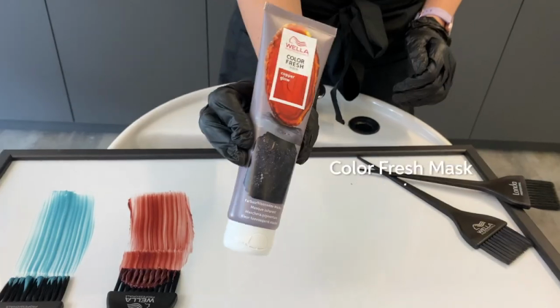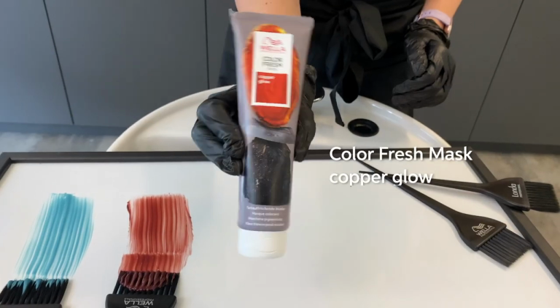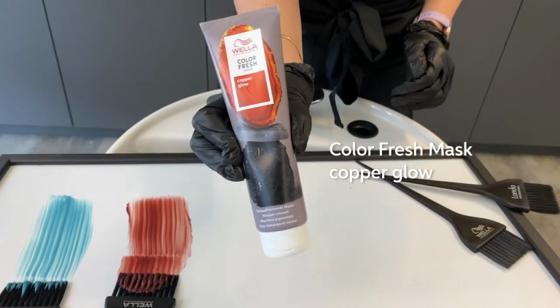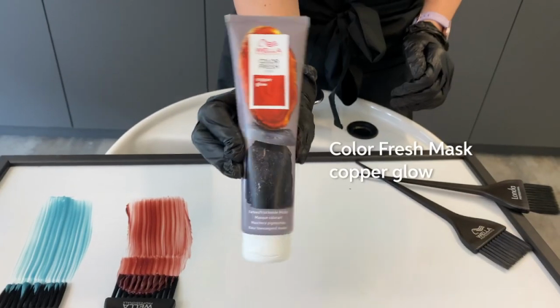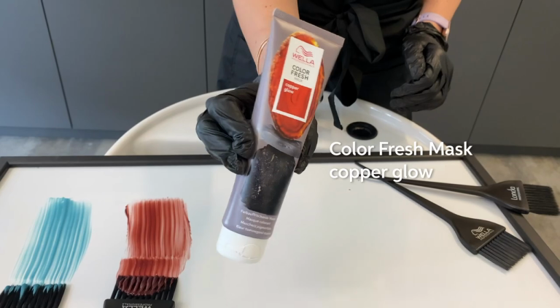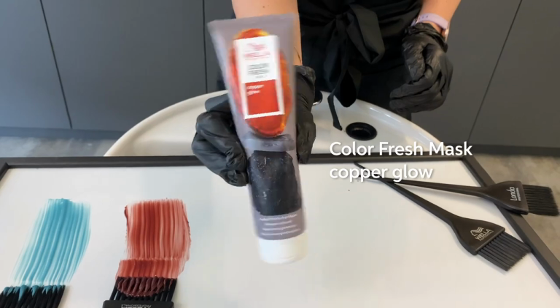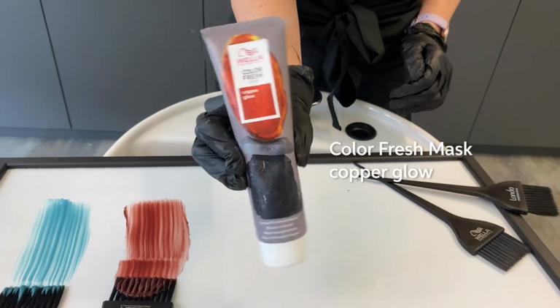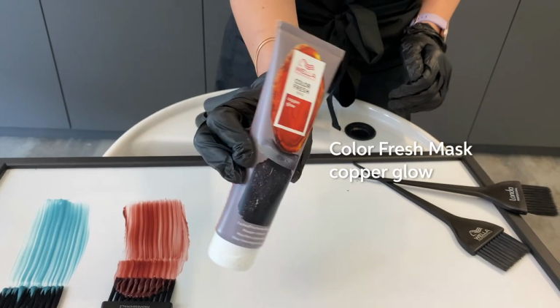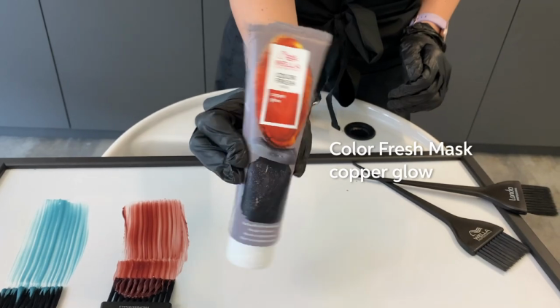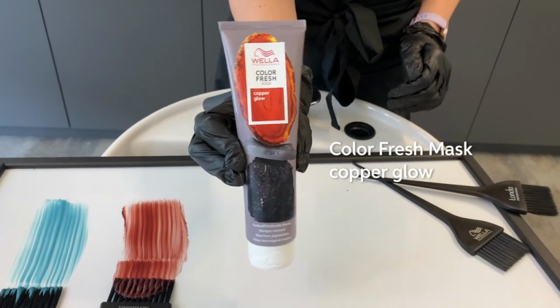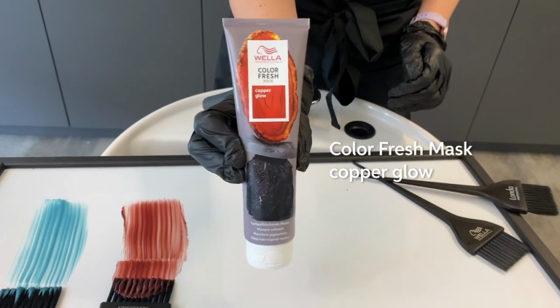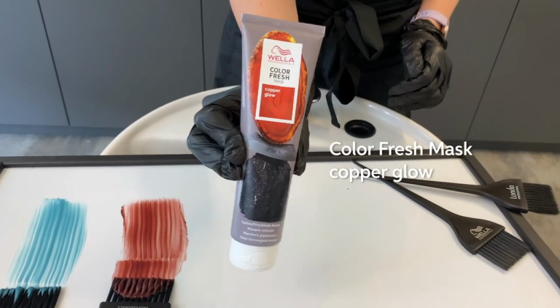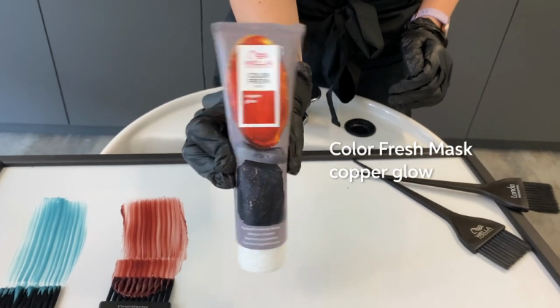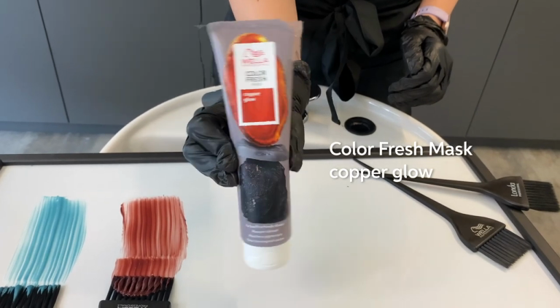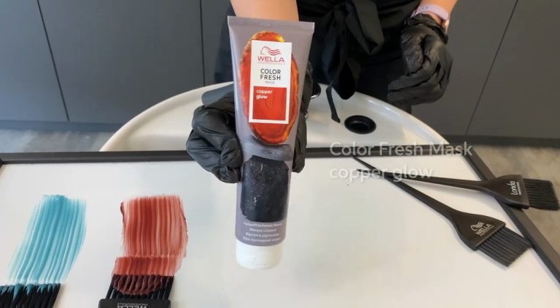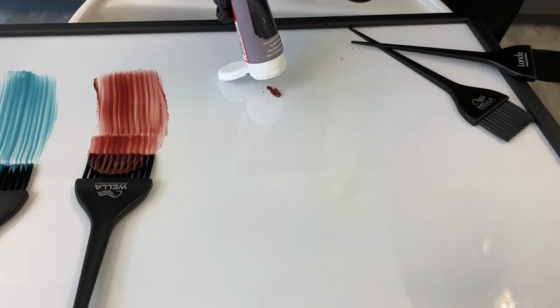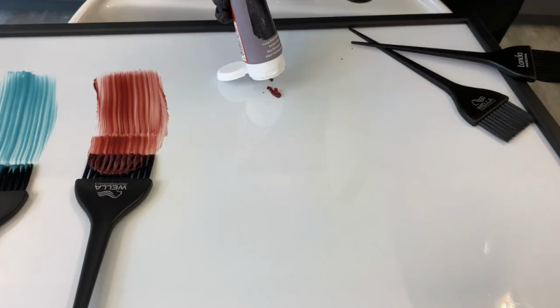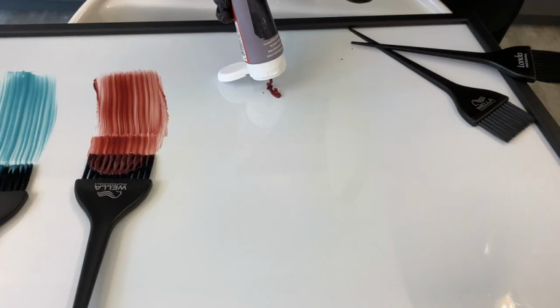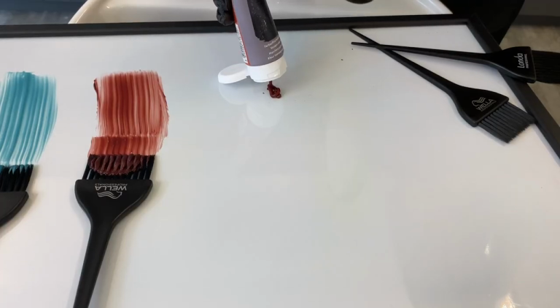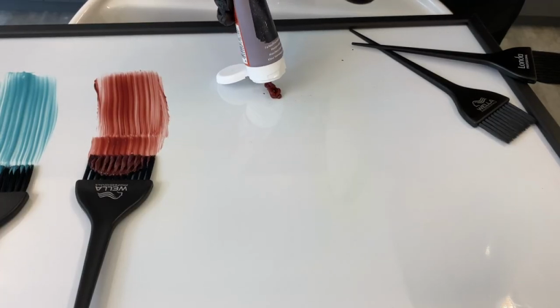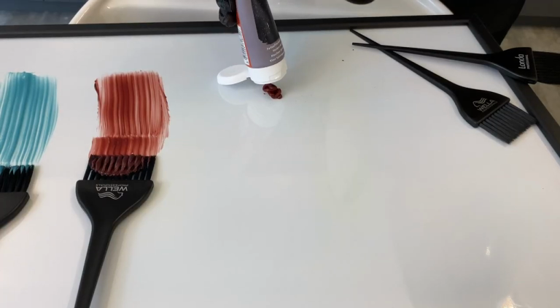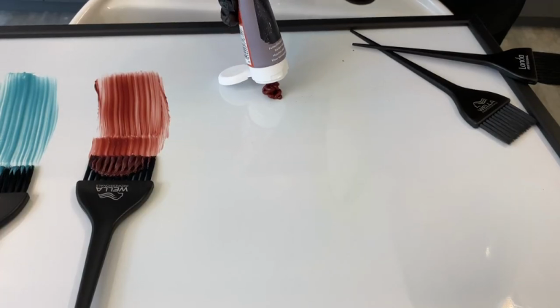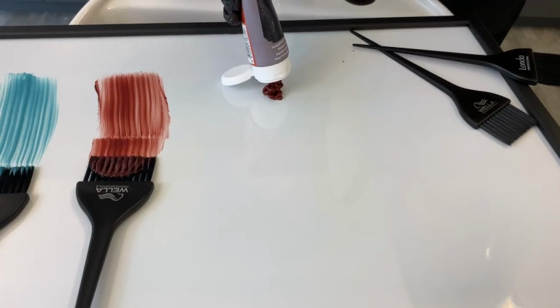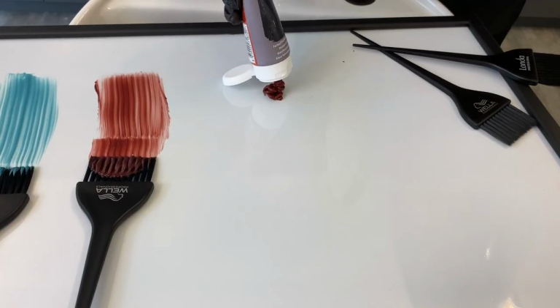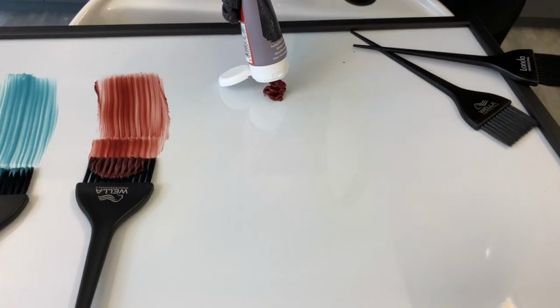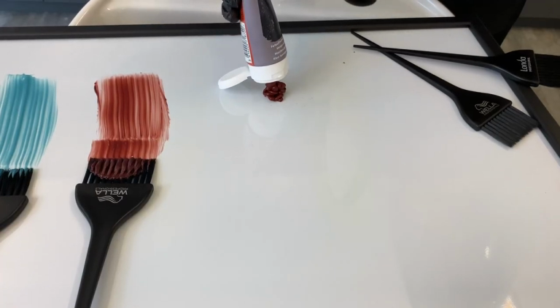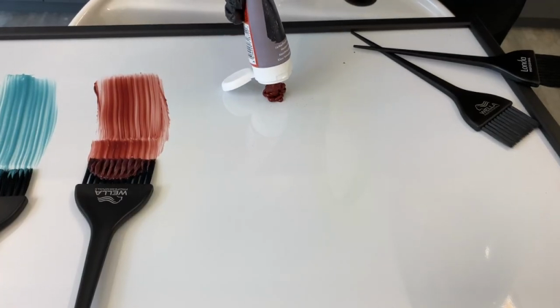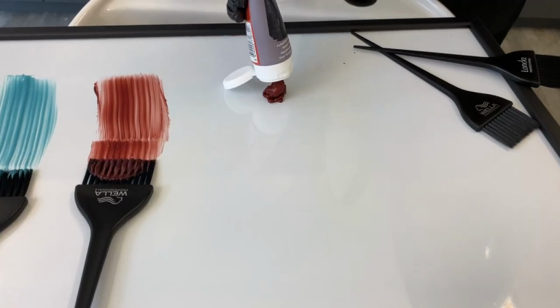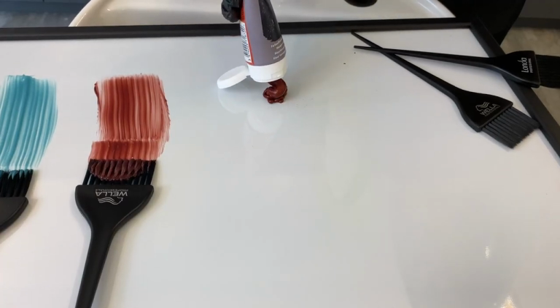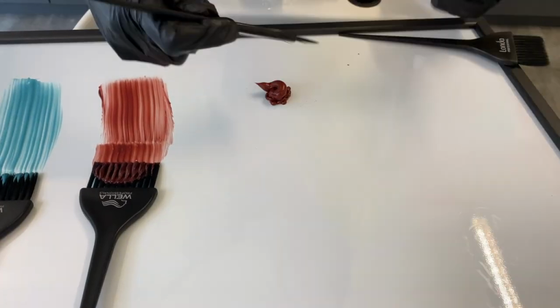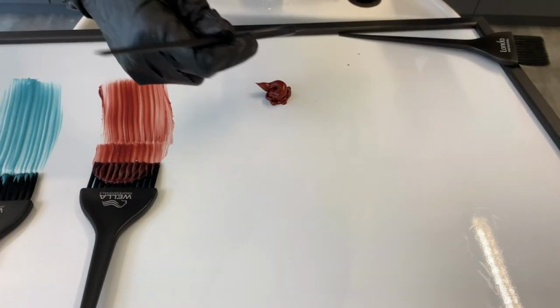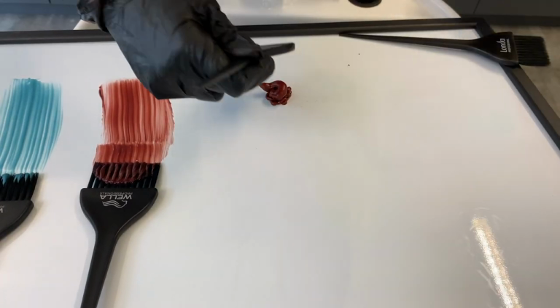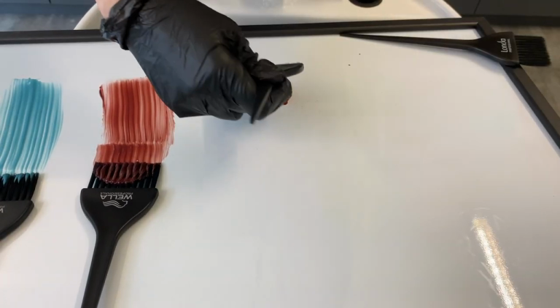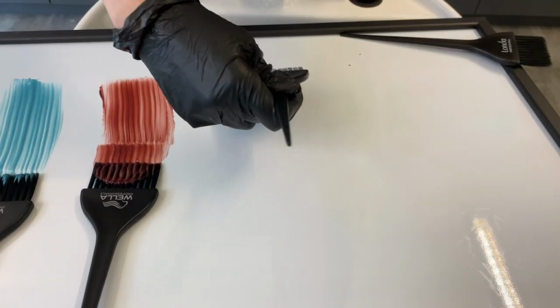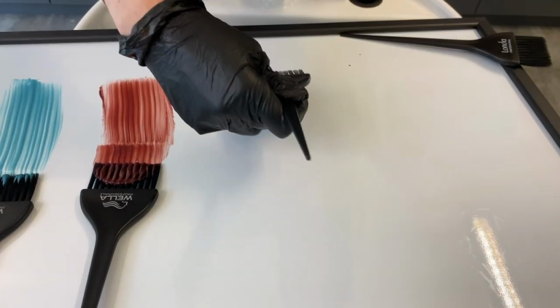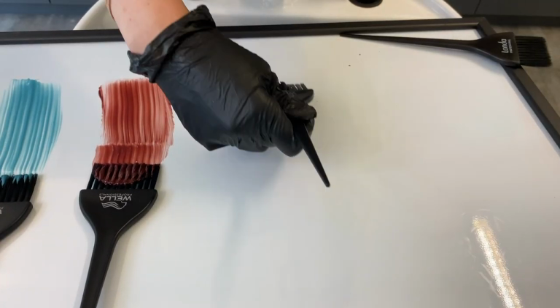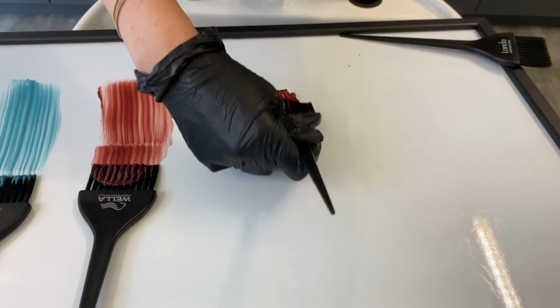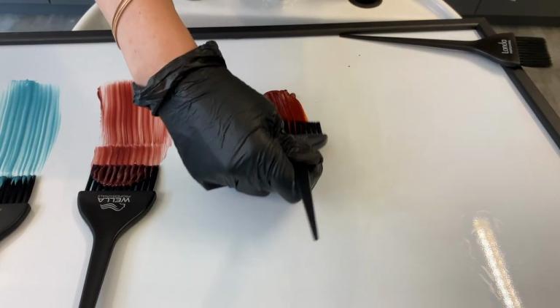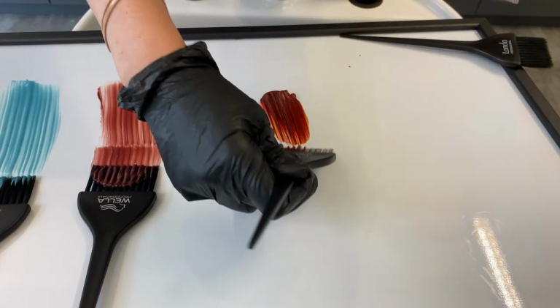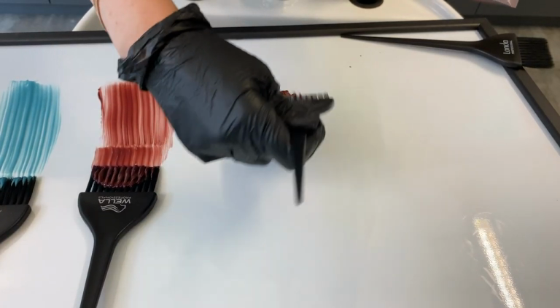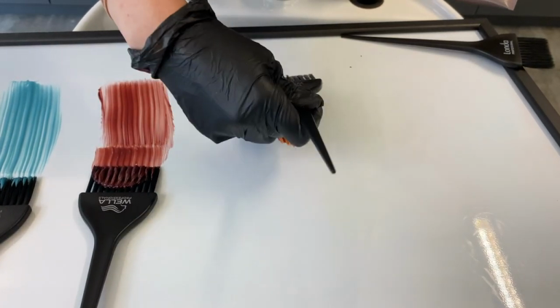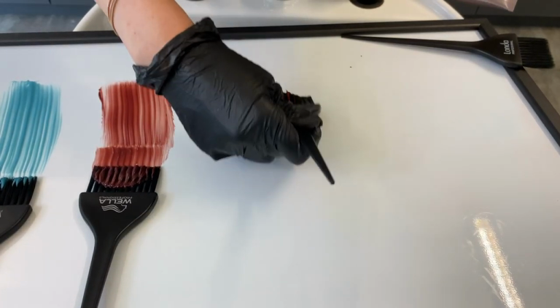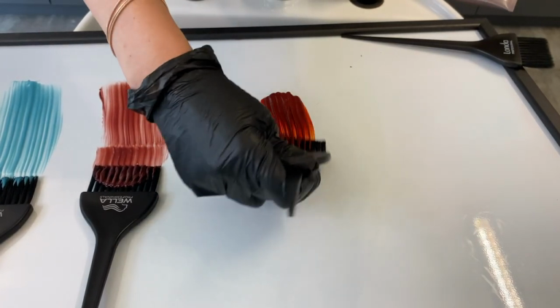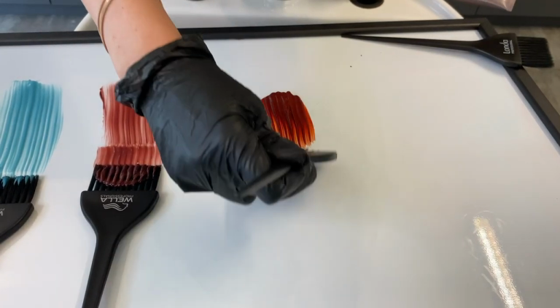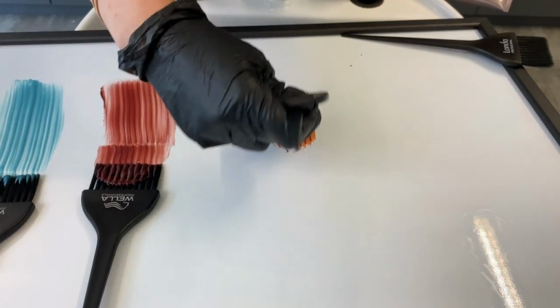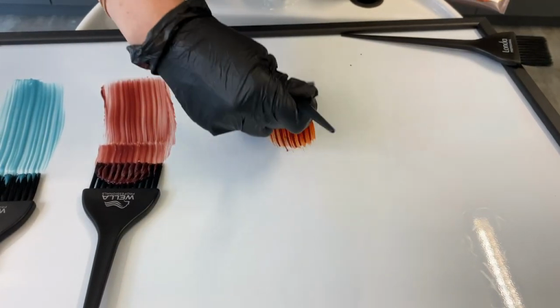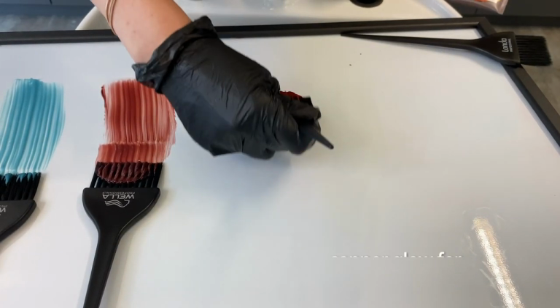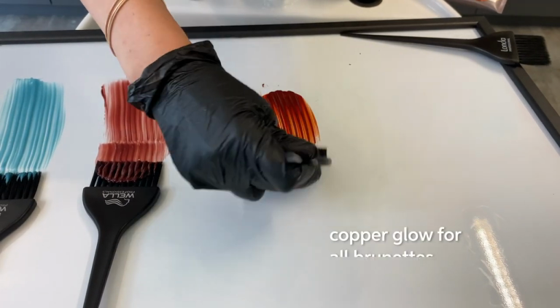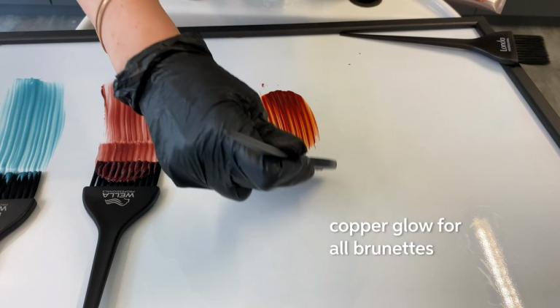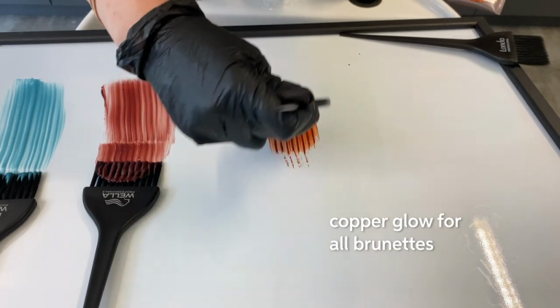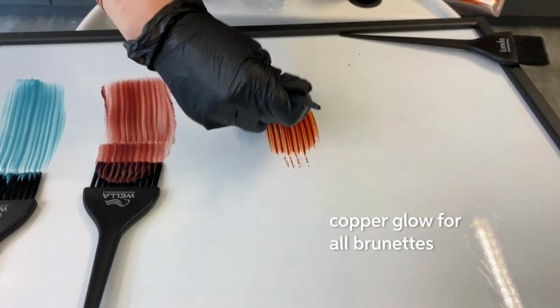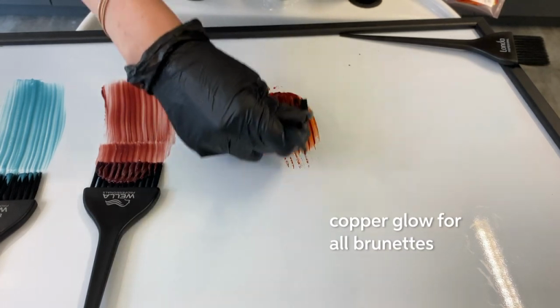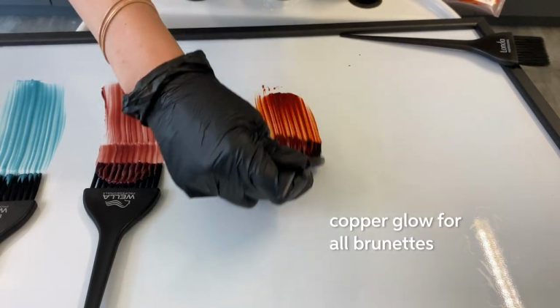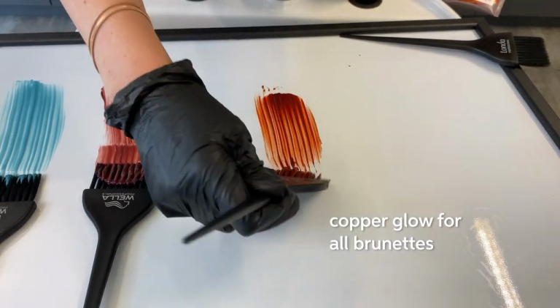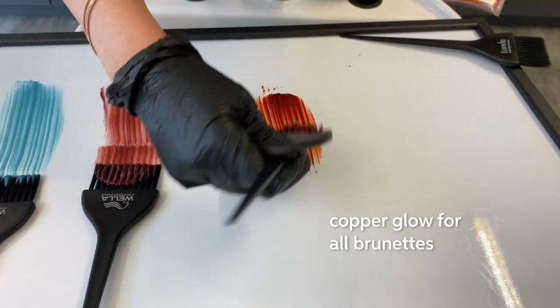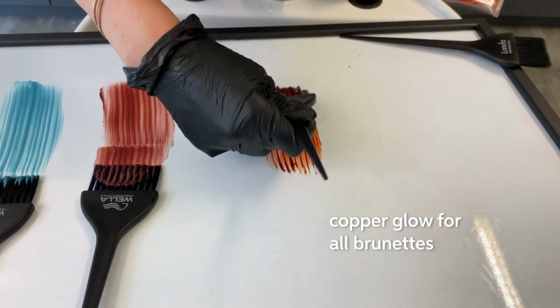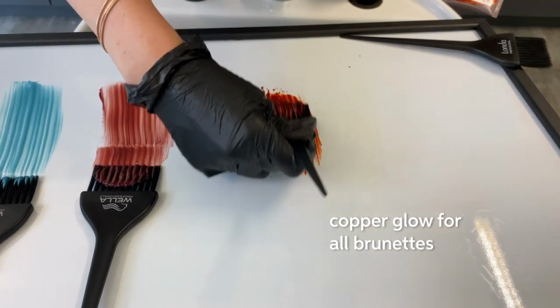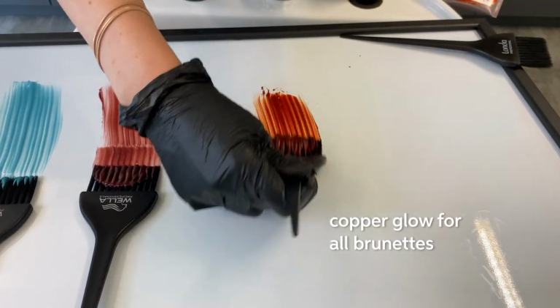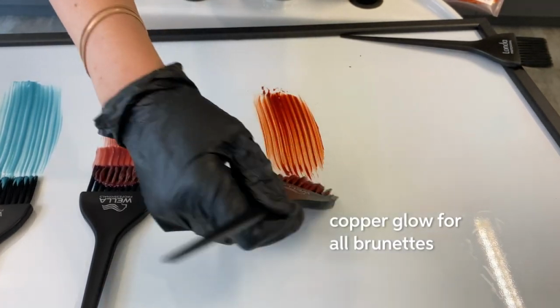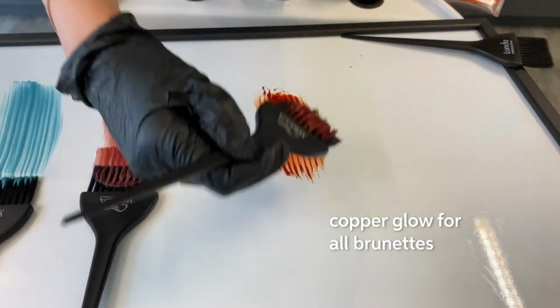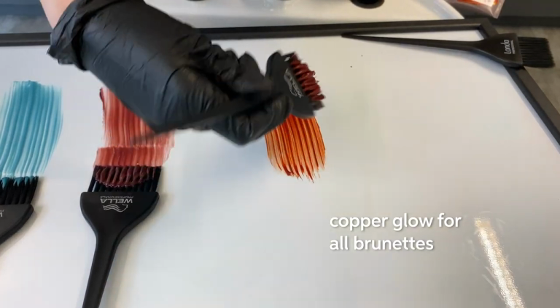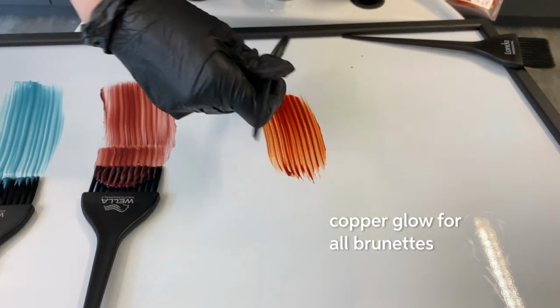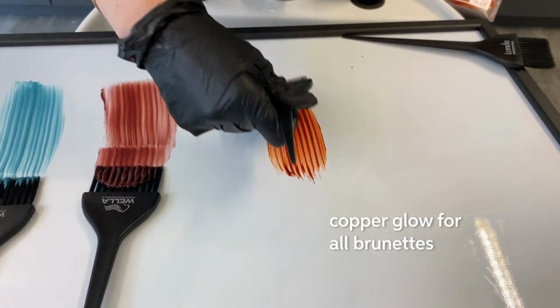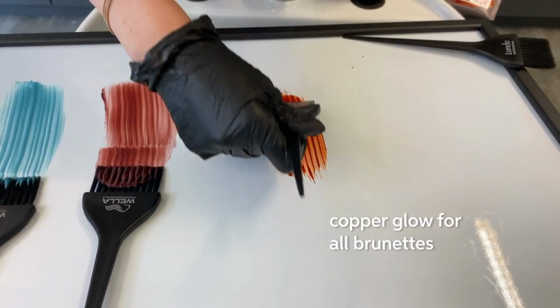Next we have copper glow. This is great to give a copper glow for all of your brunettes.